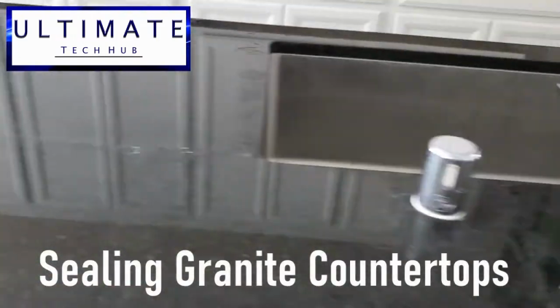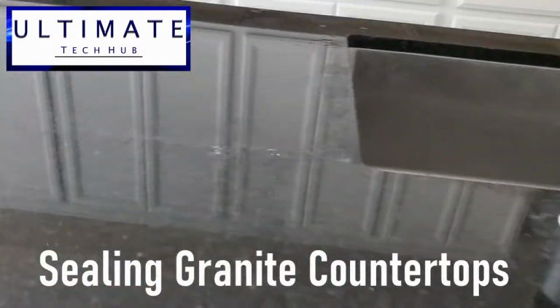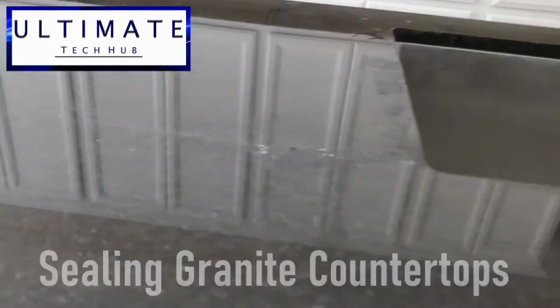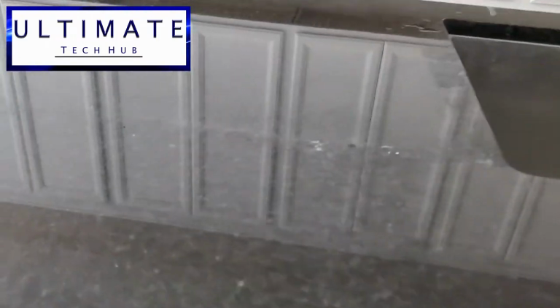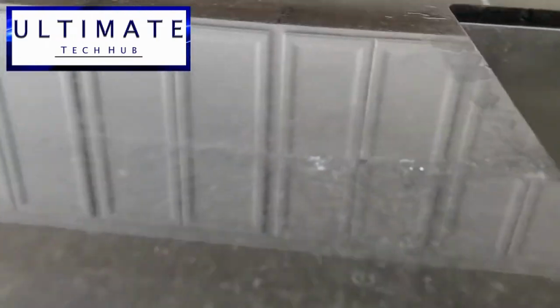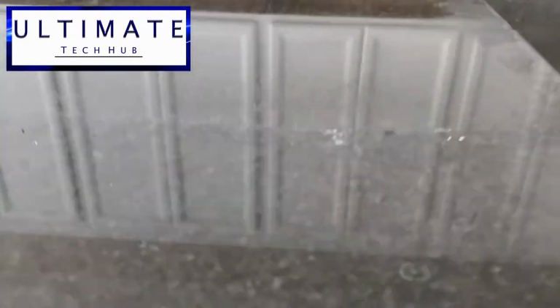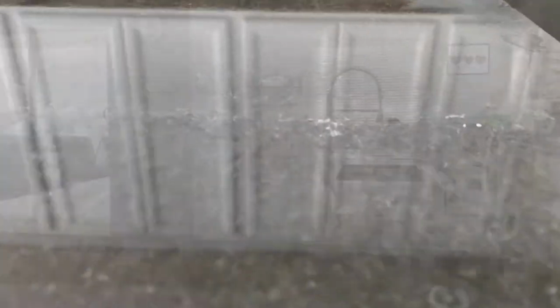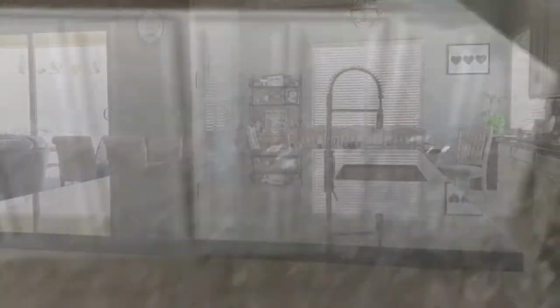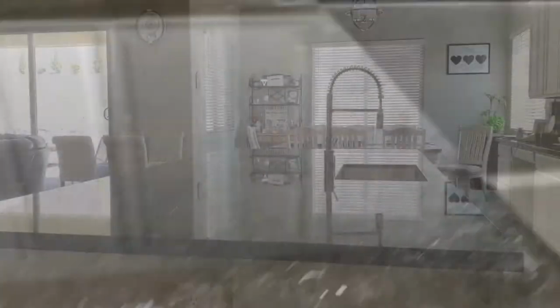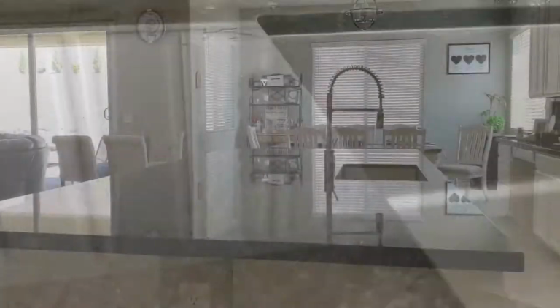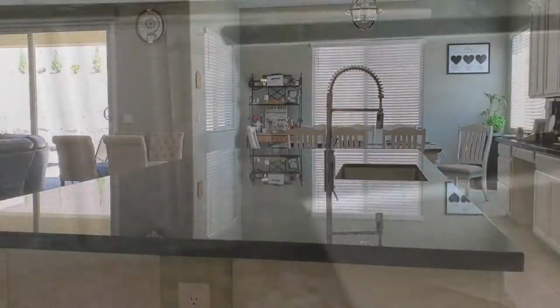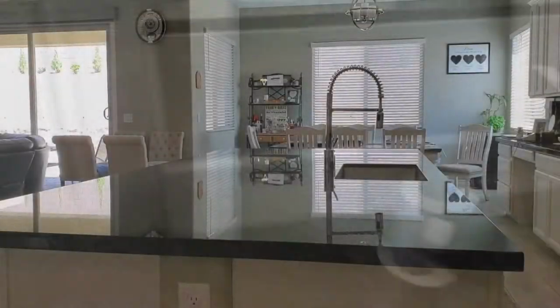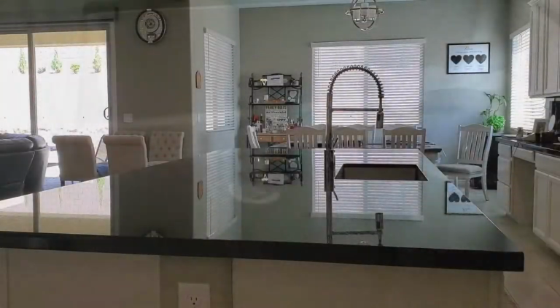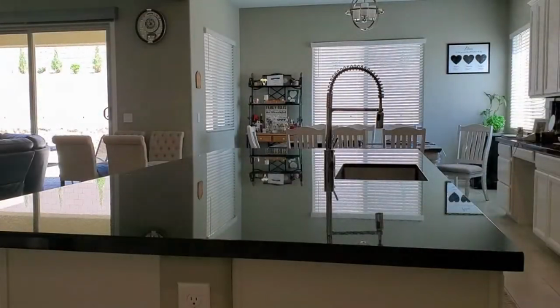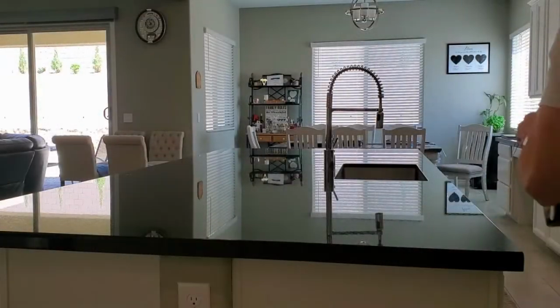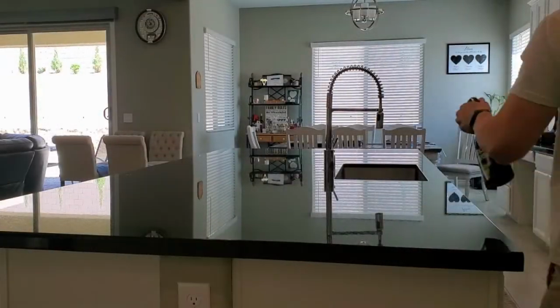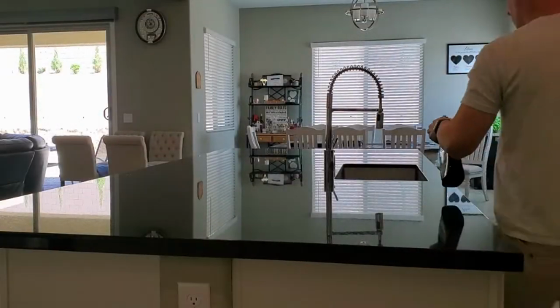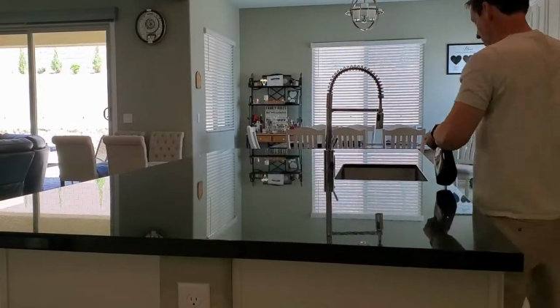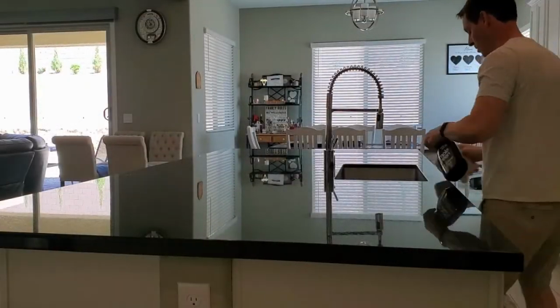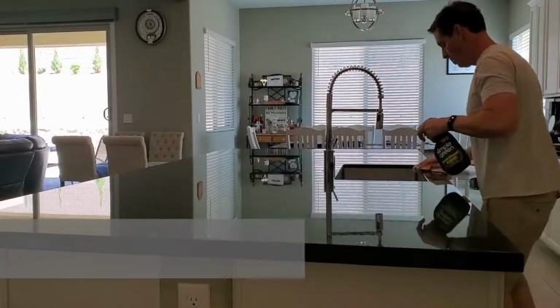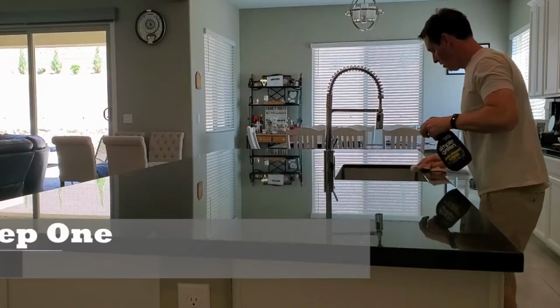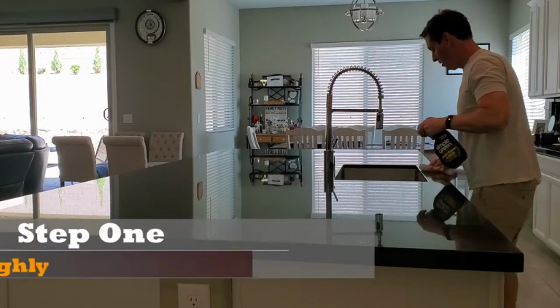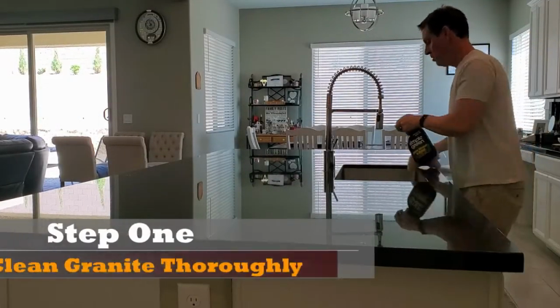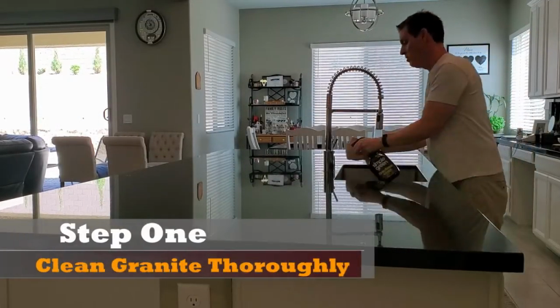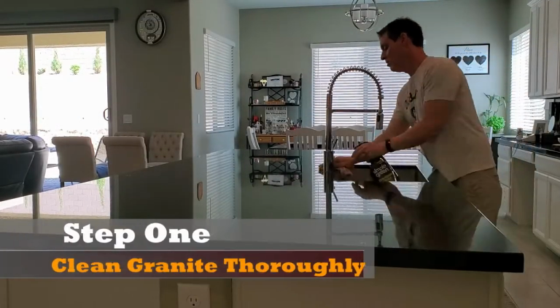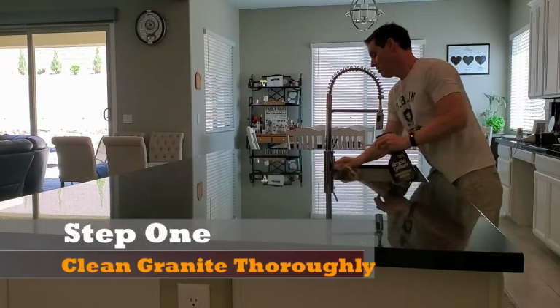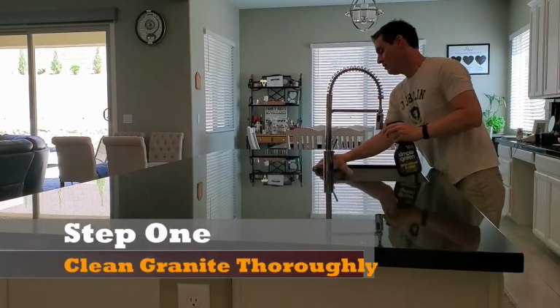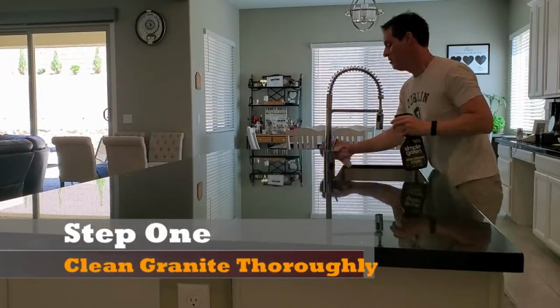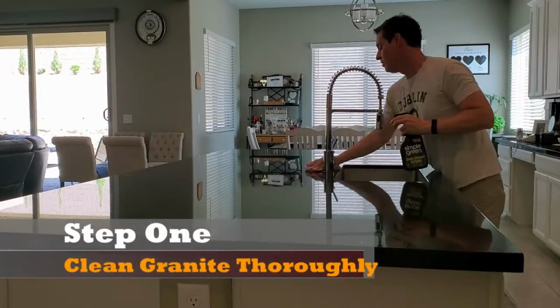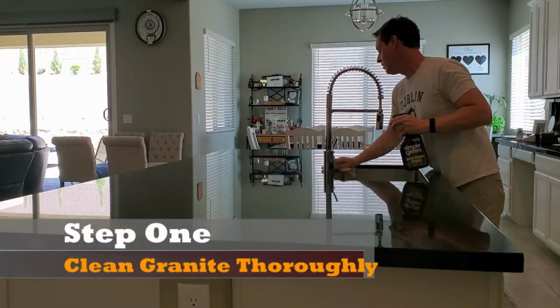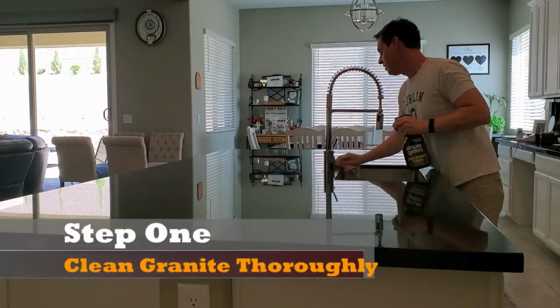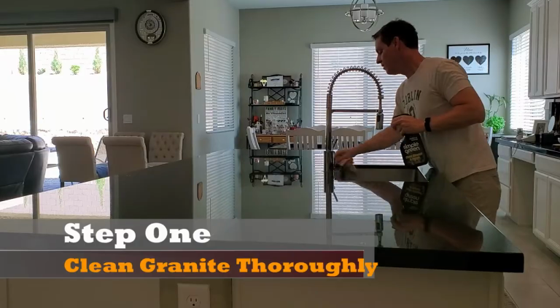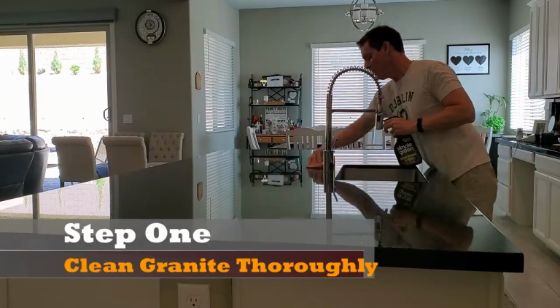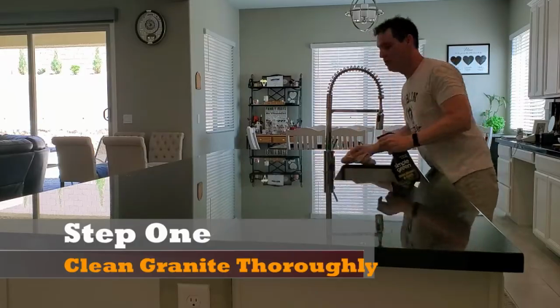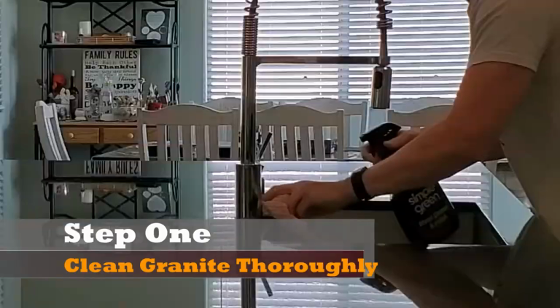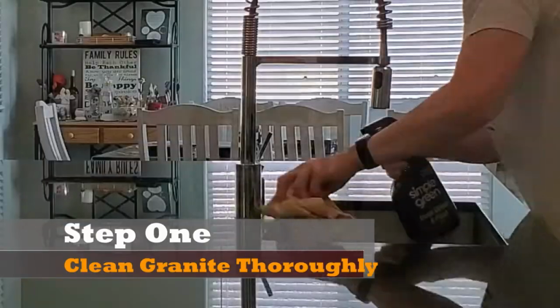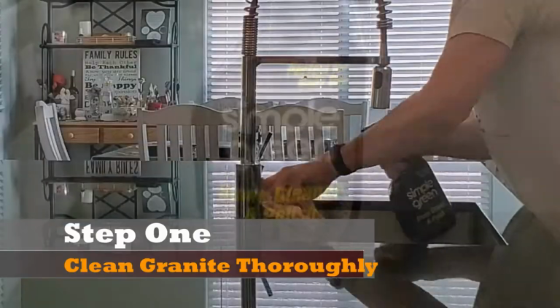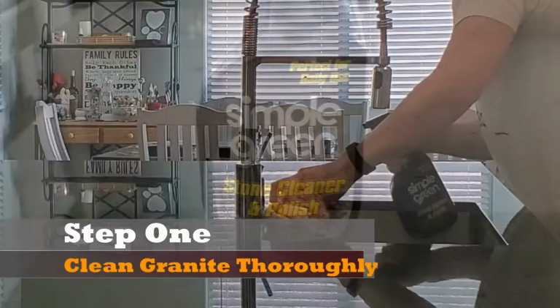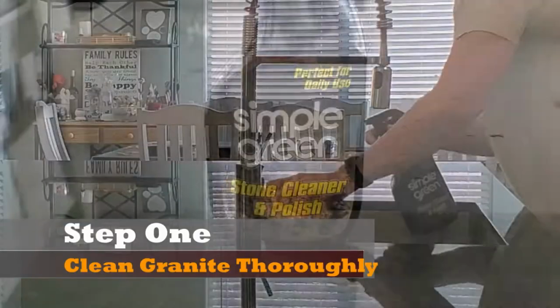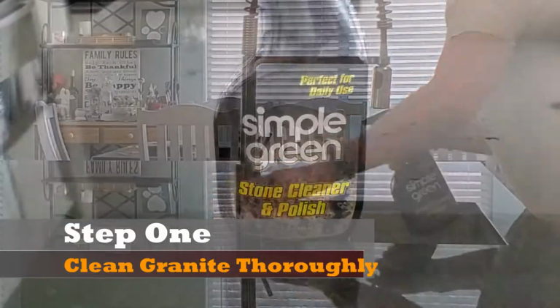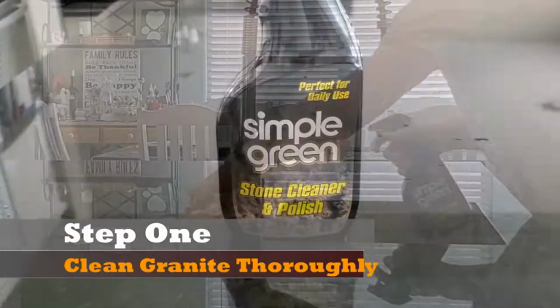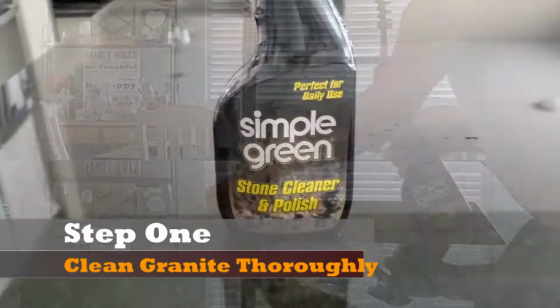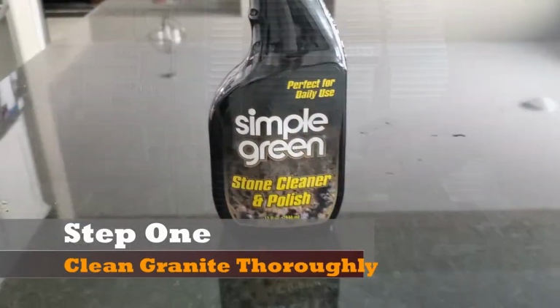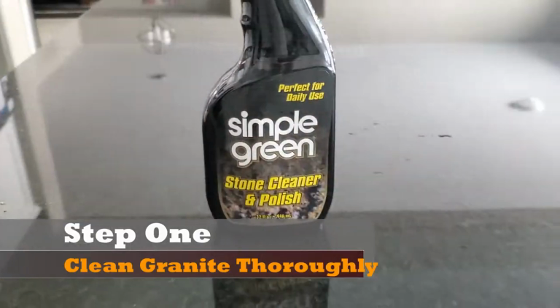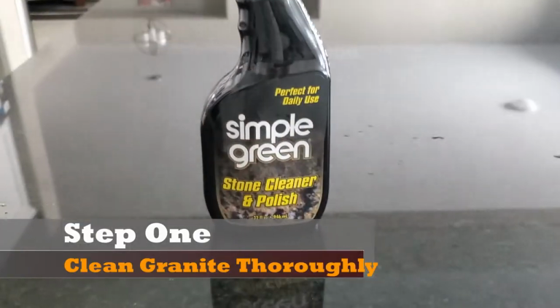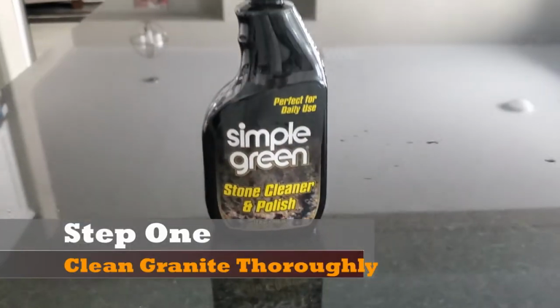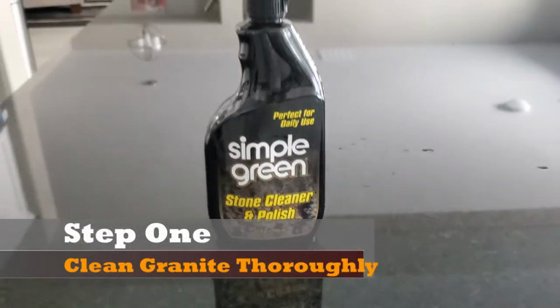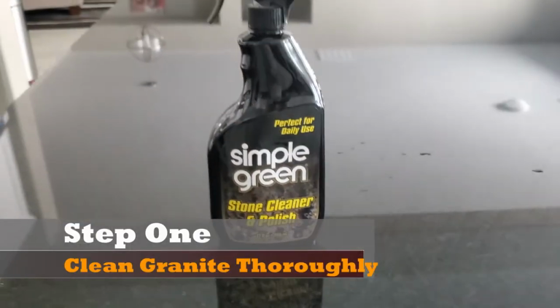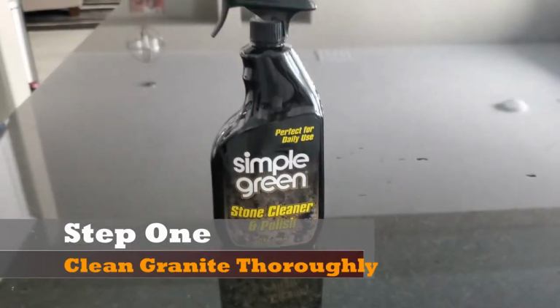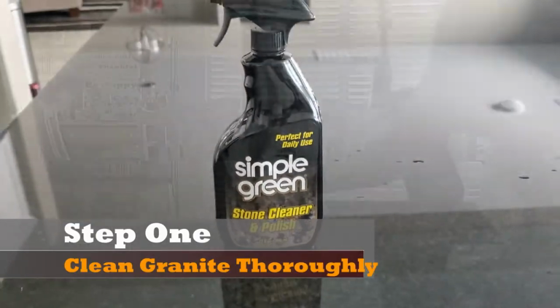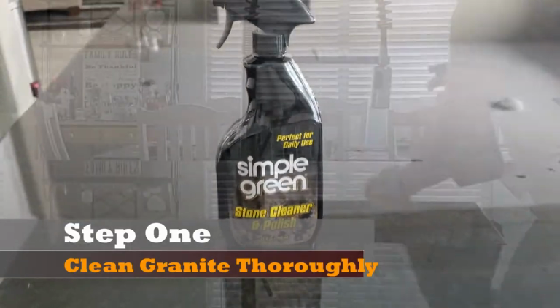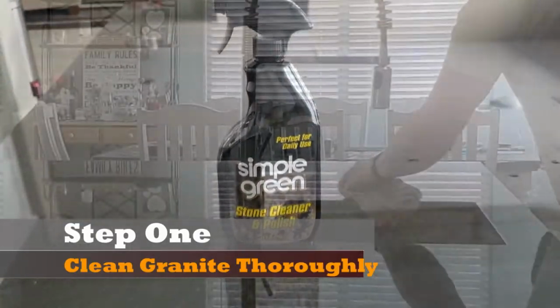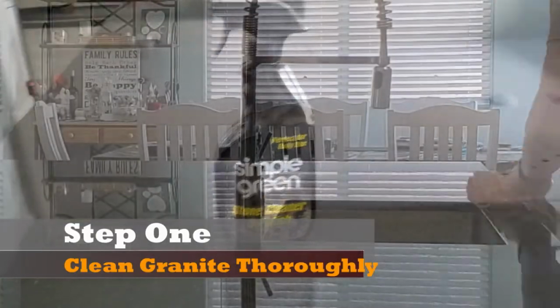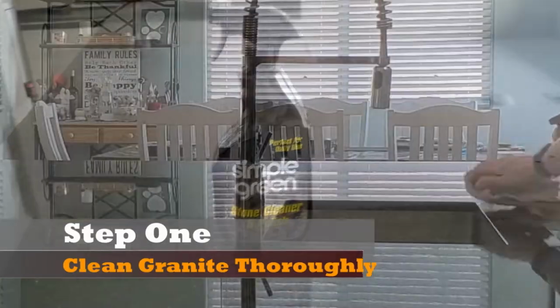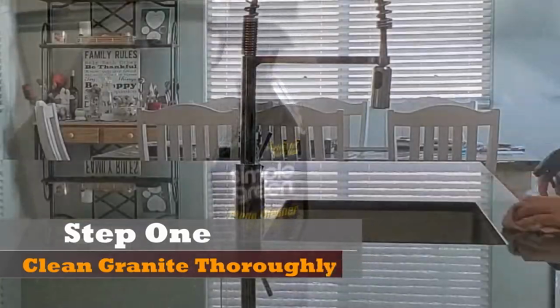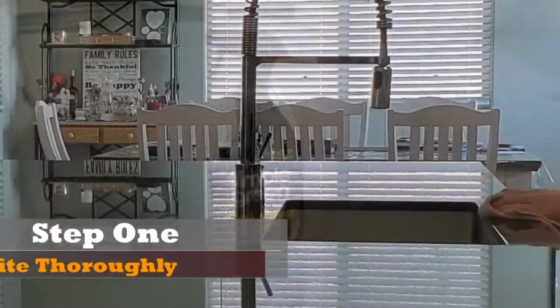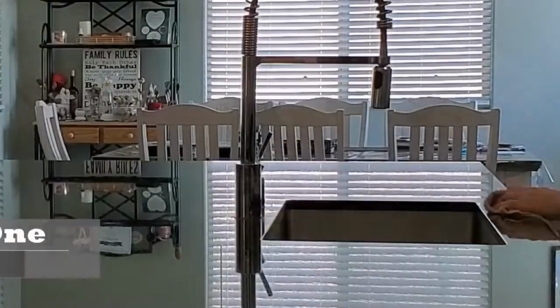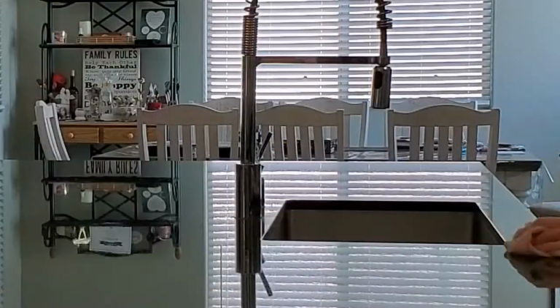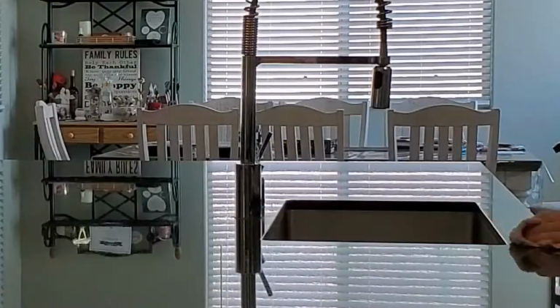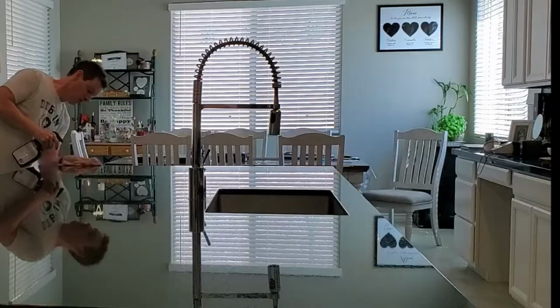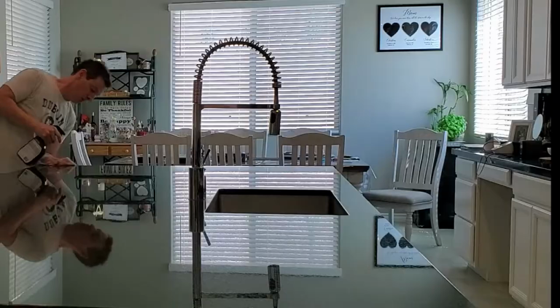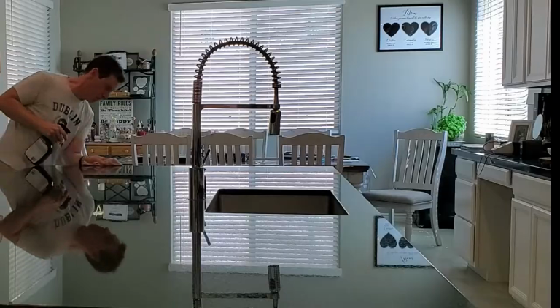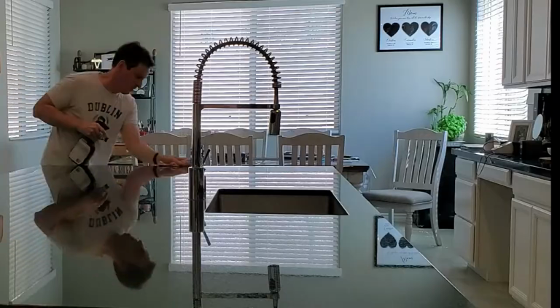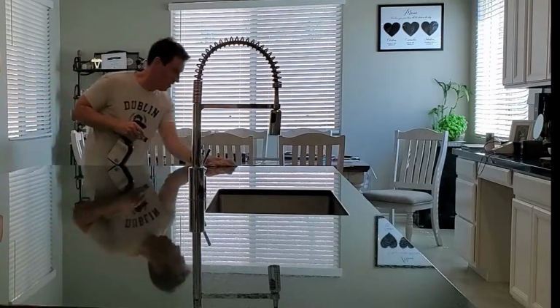This is a simple three-step process. First, you need to clean the countertops thoroughly. You can use a stone cleaner. Let it dry for about 24 hours.